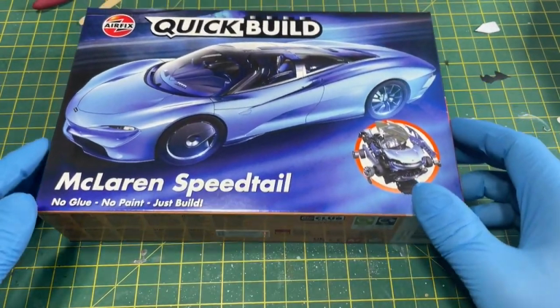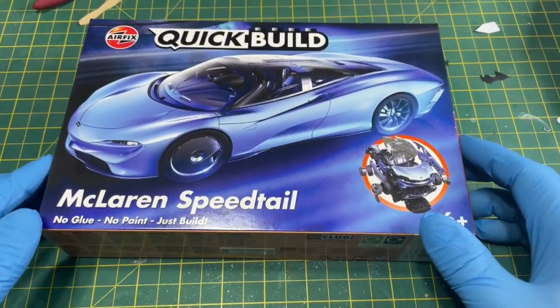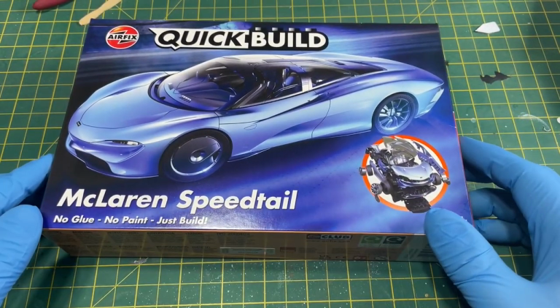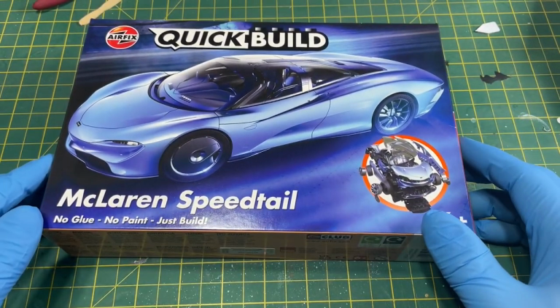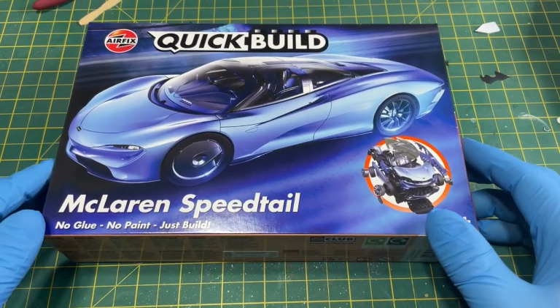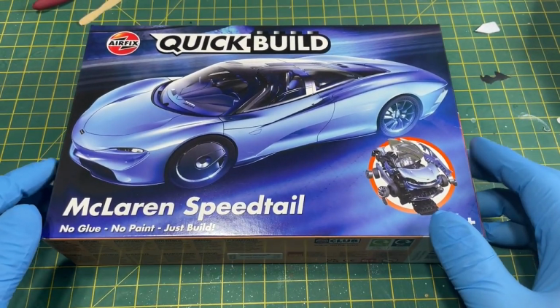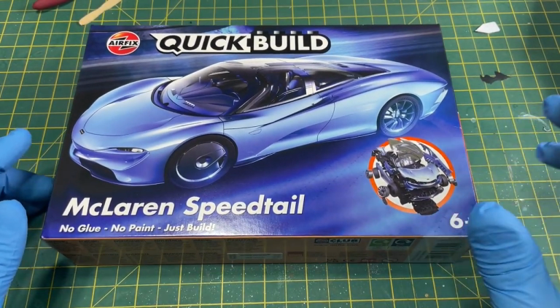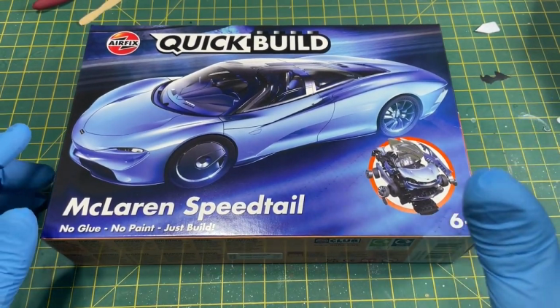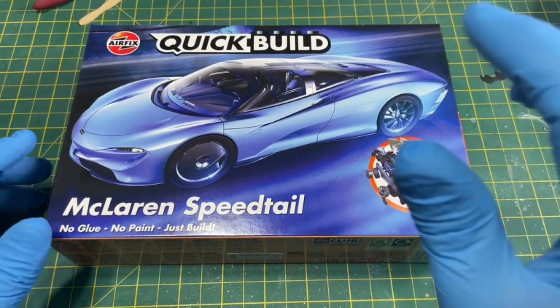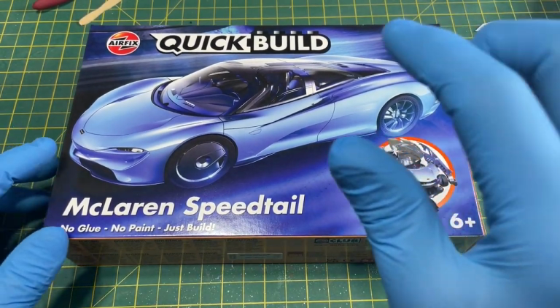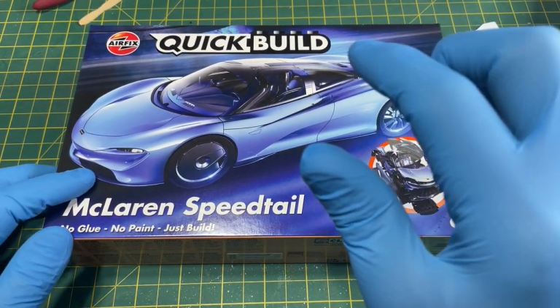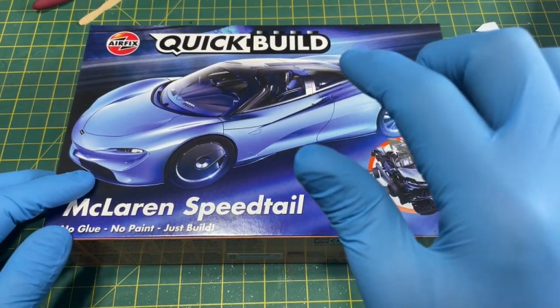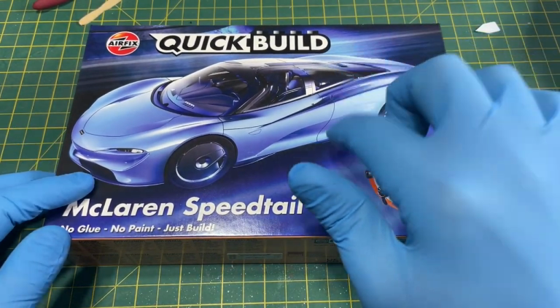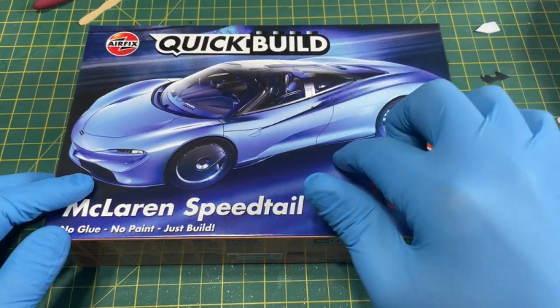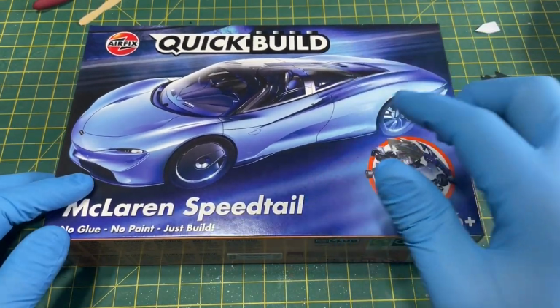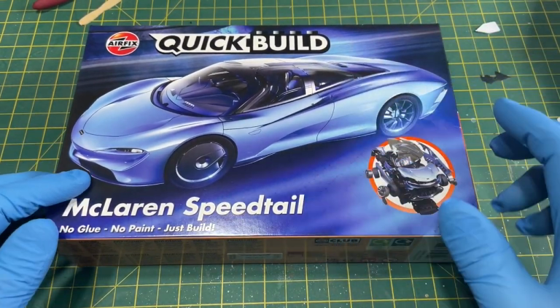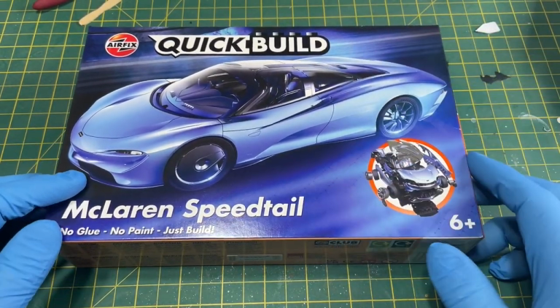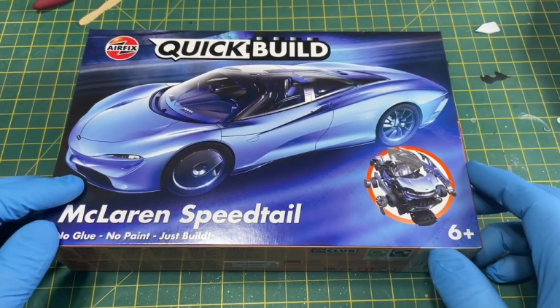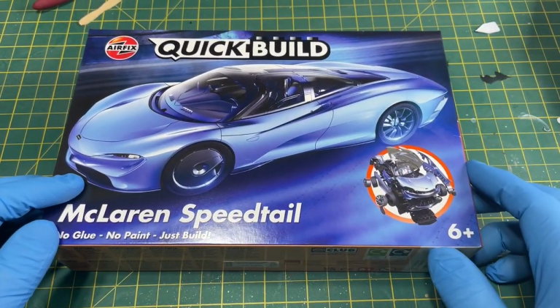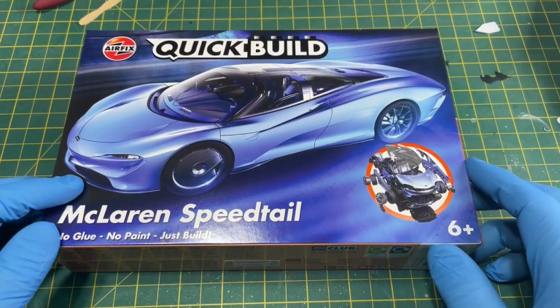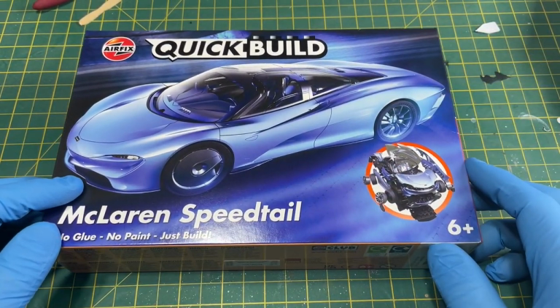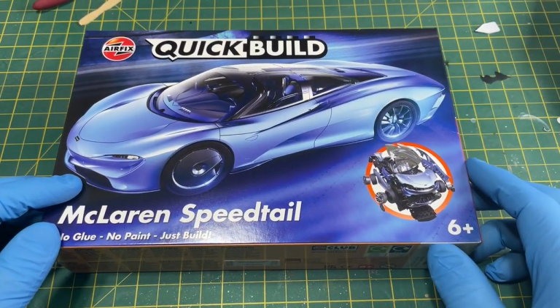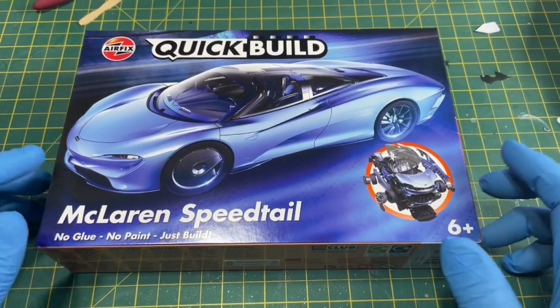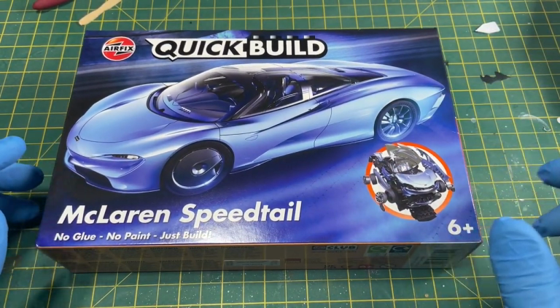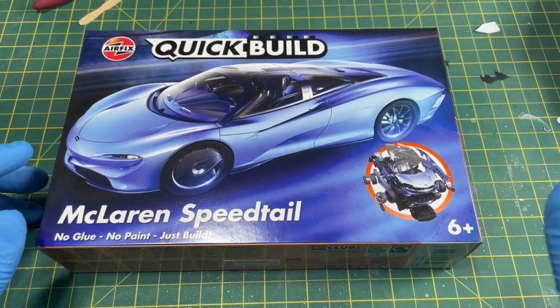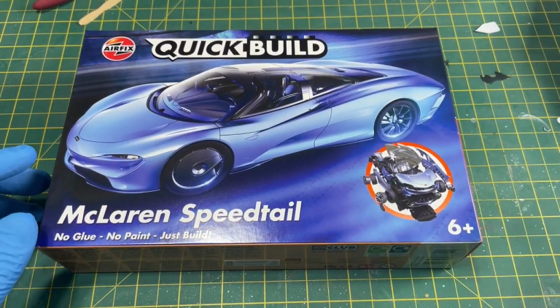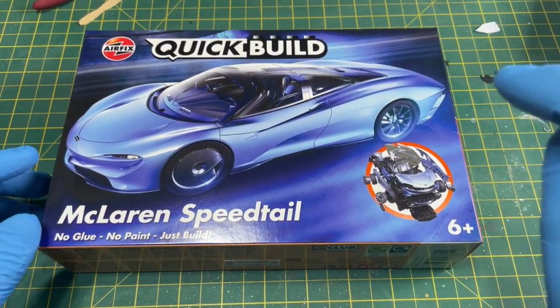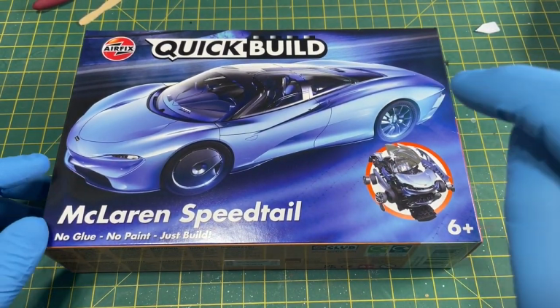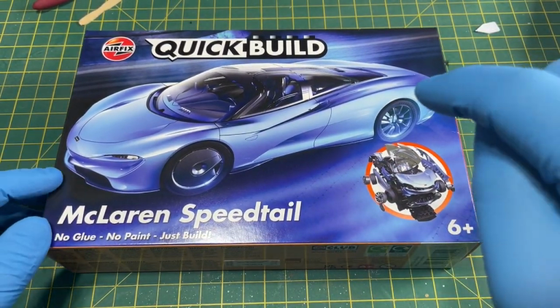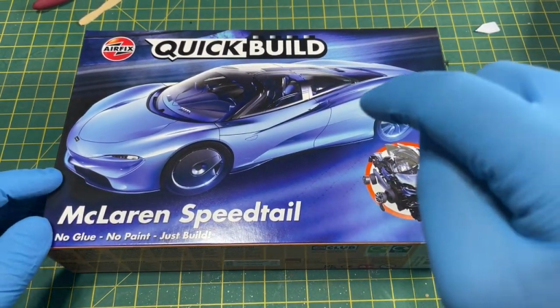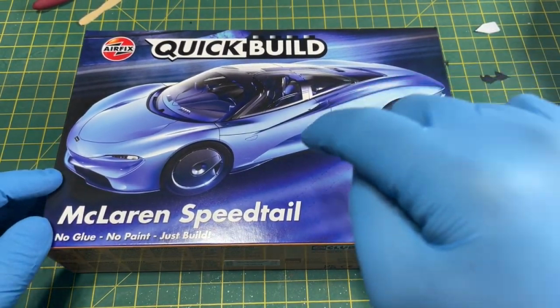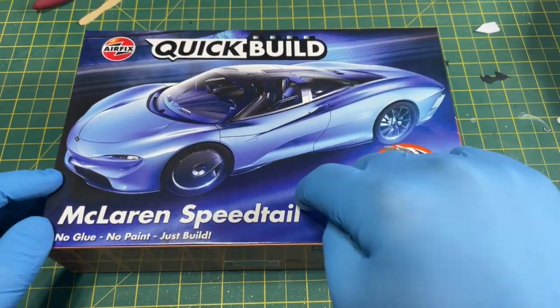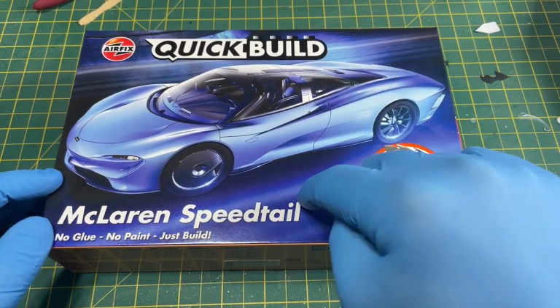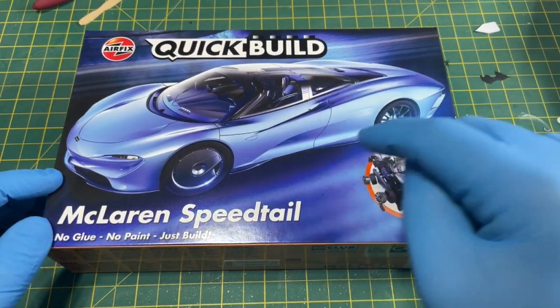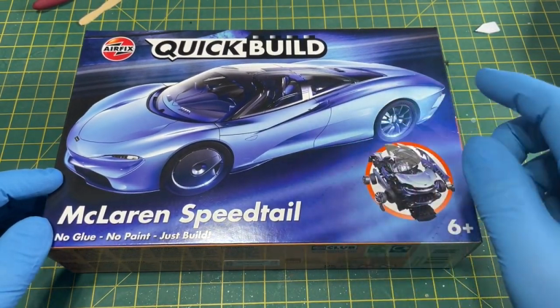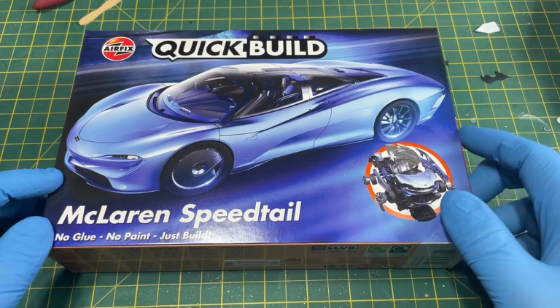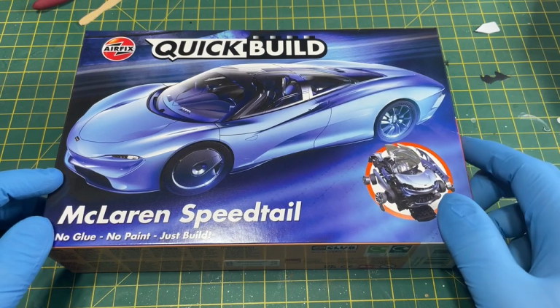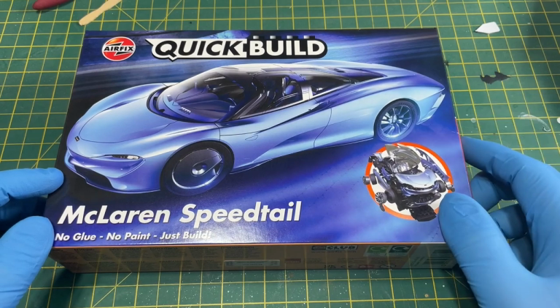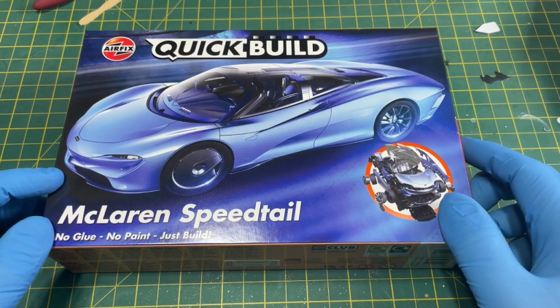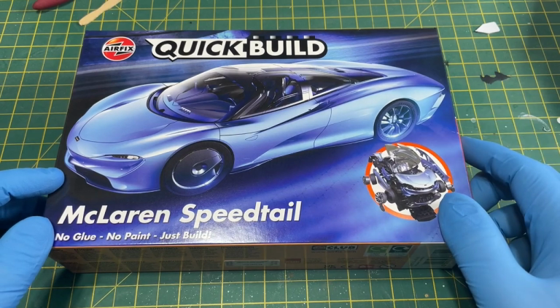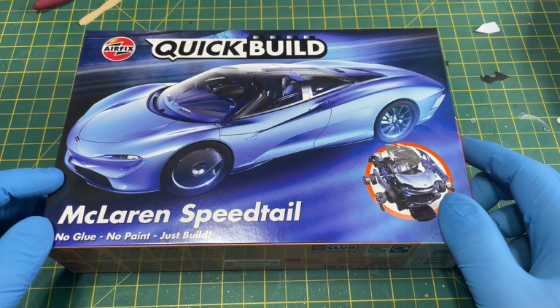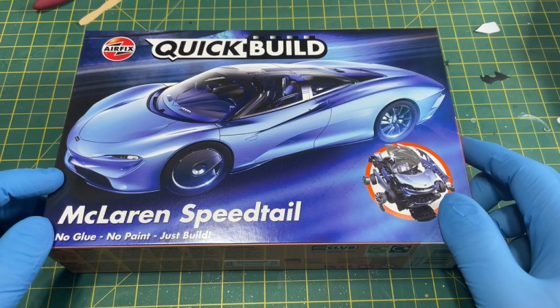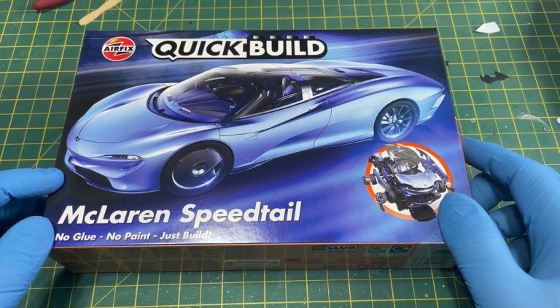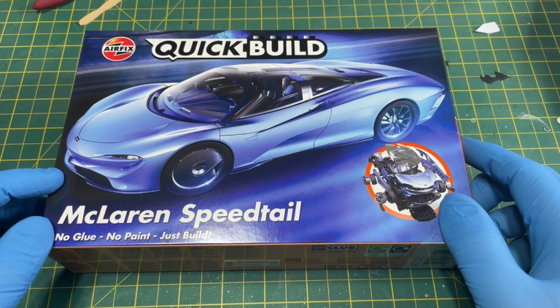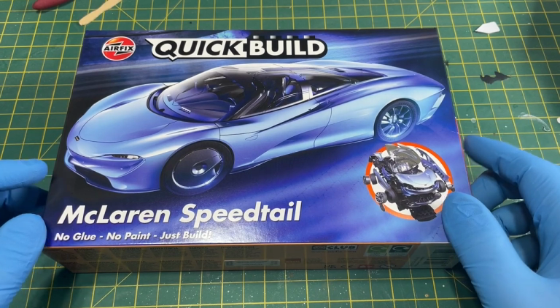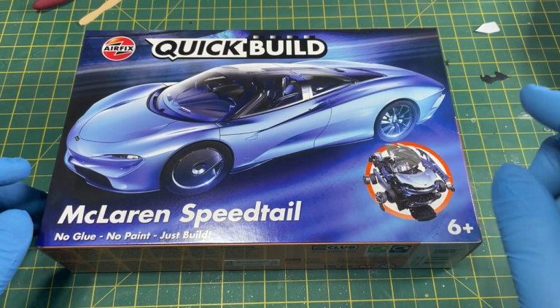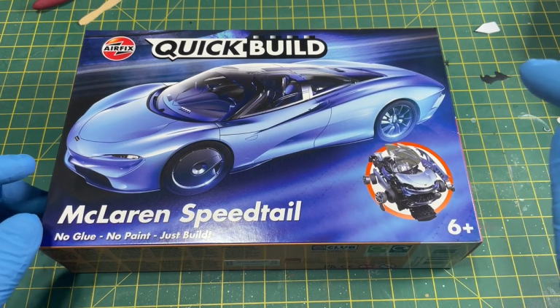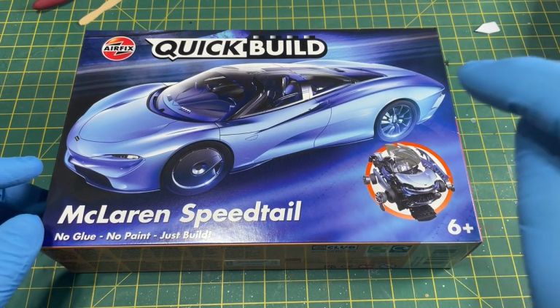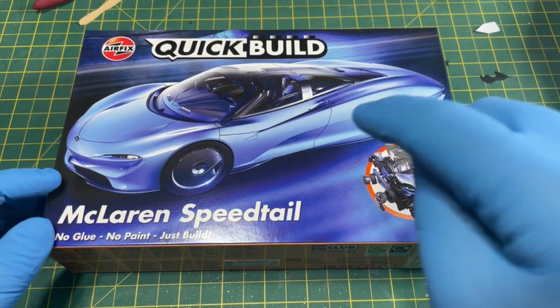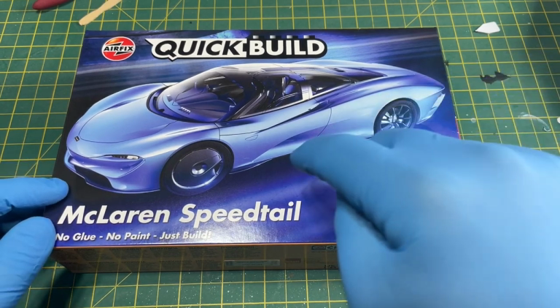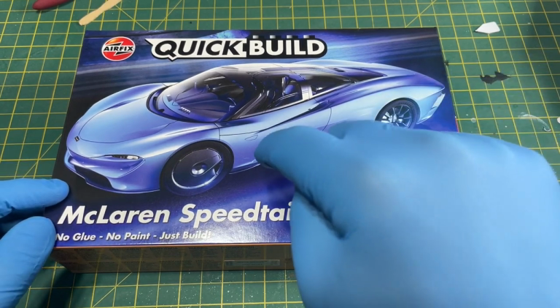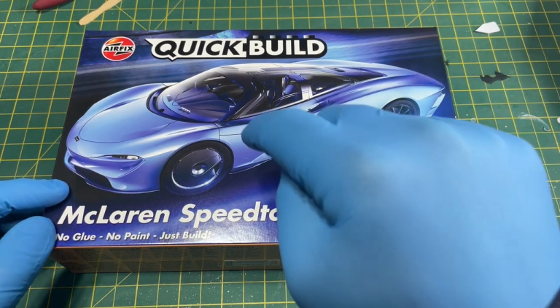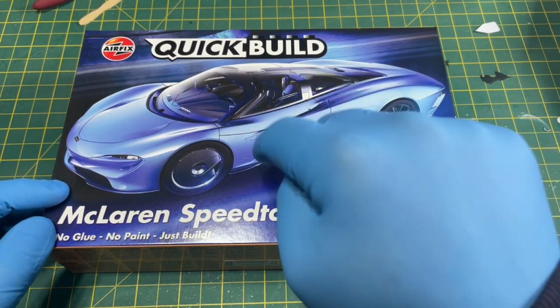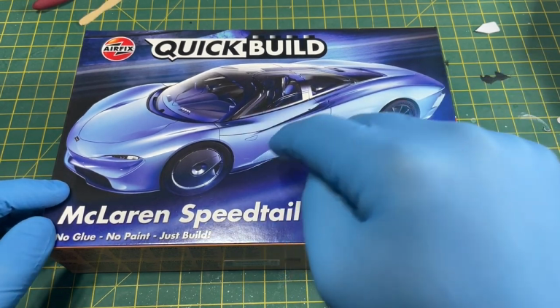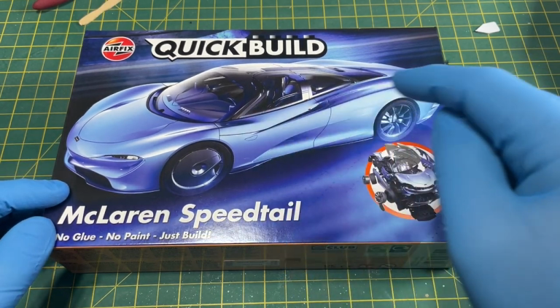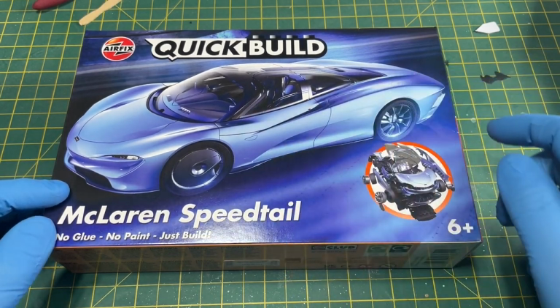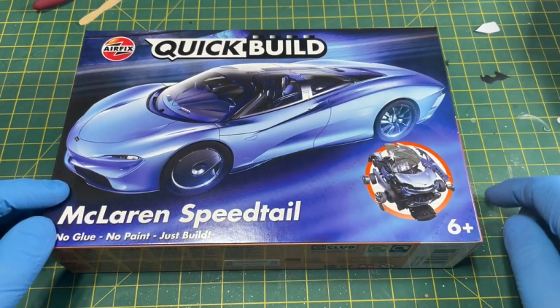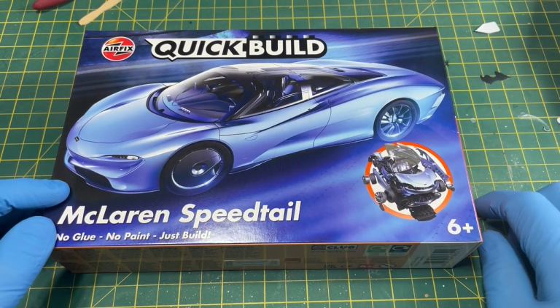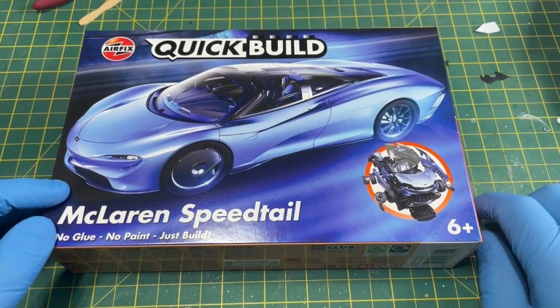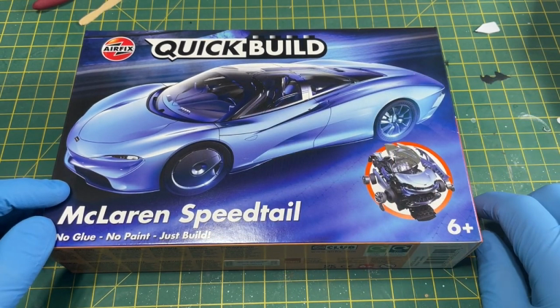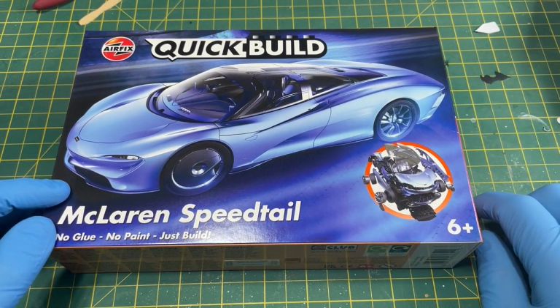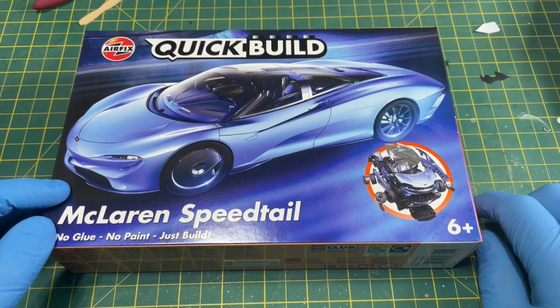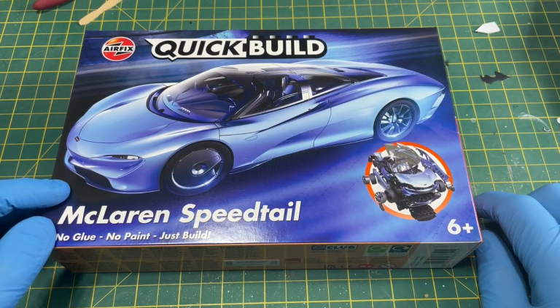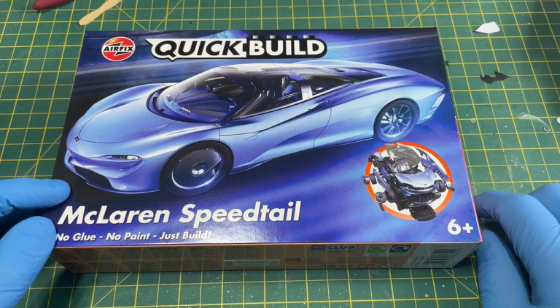Hi folks, it's Moz here and I'm going to be building this McLaren Speedtail. It is Lego on steroids.